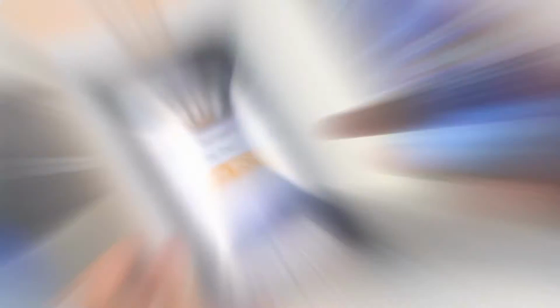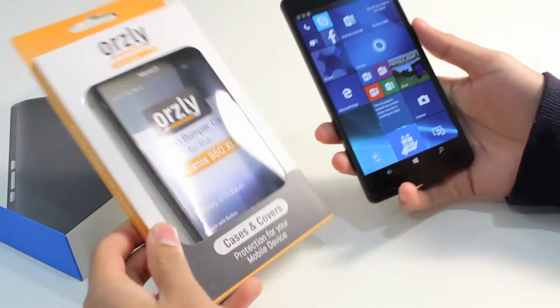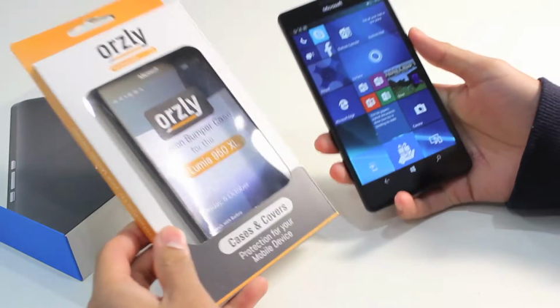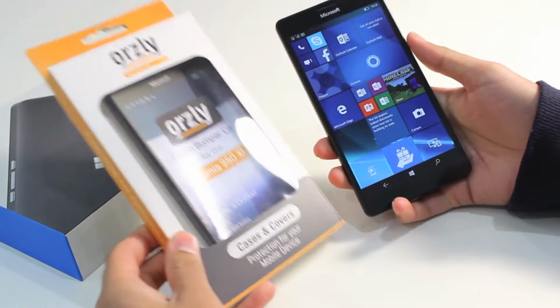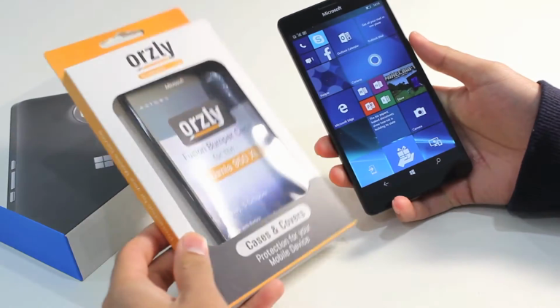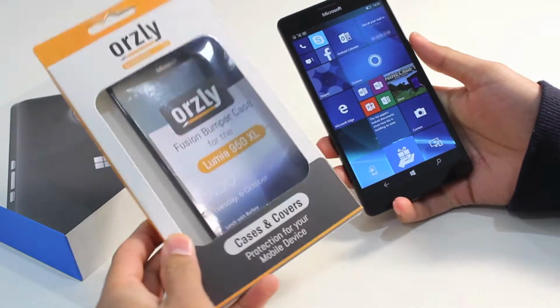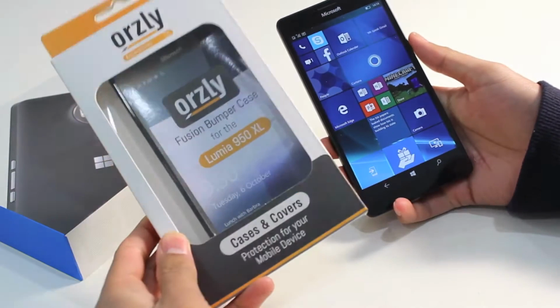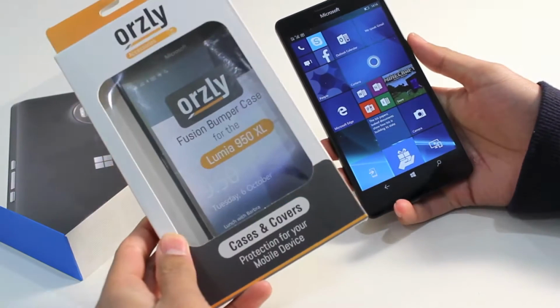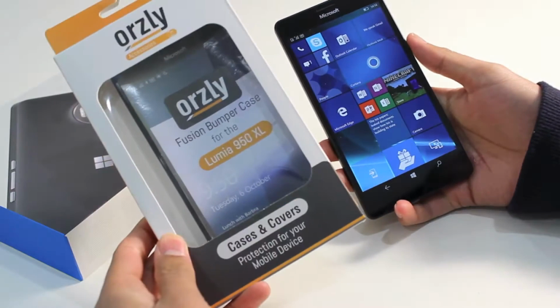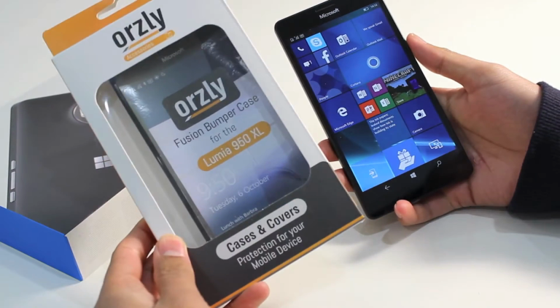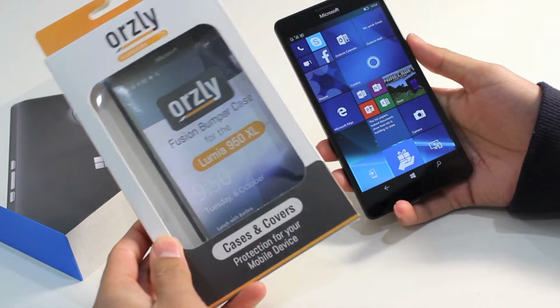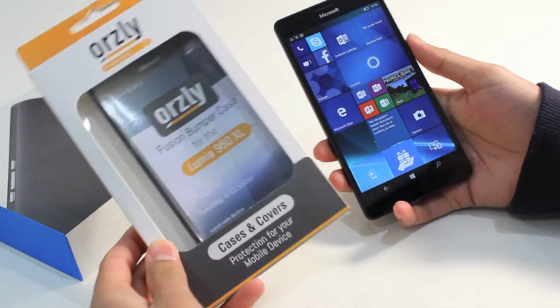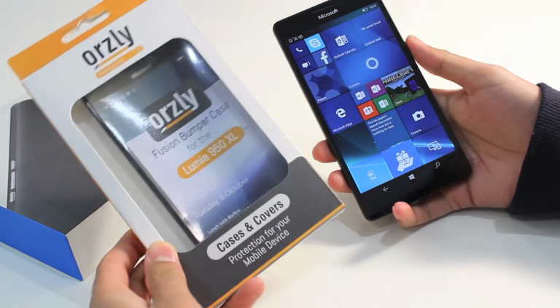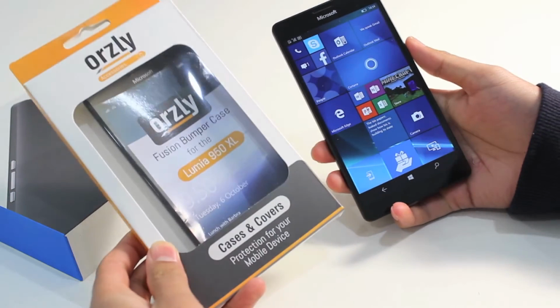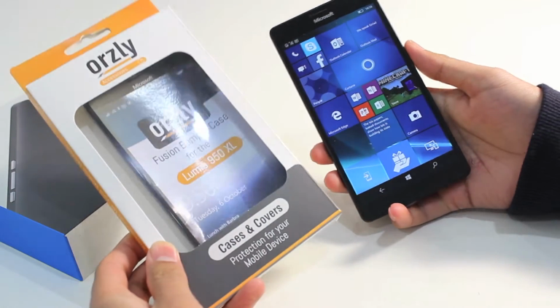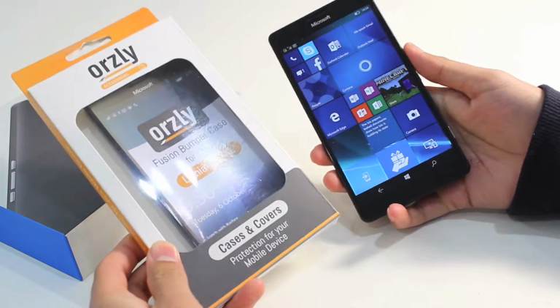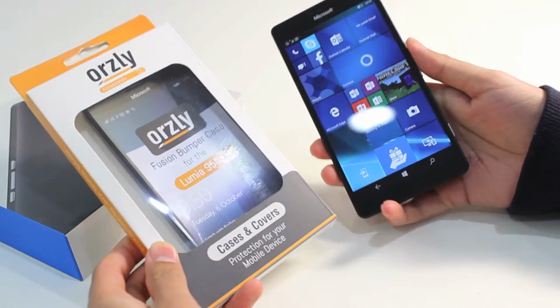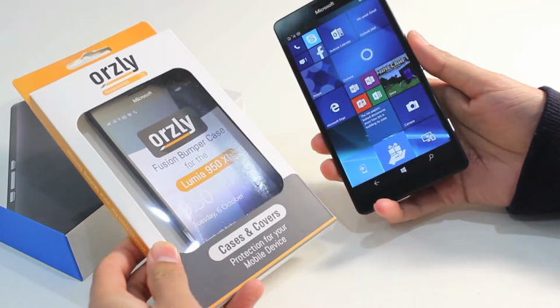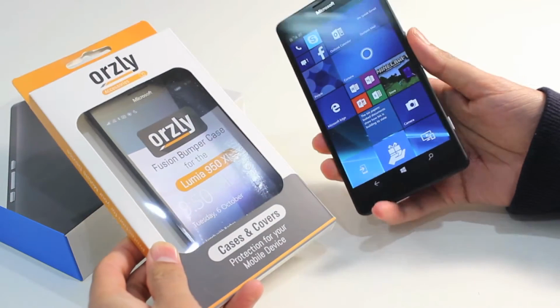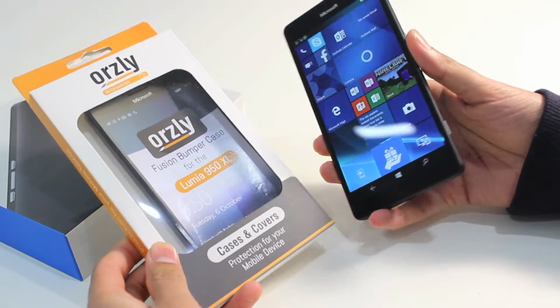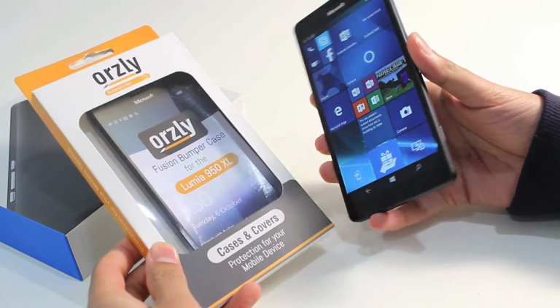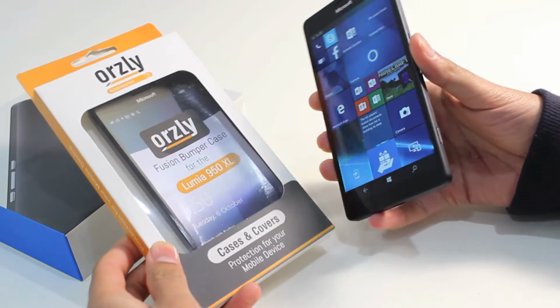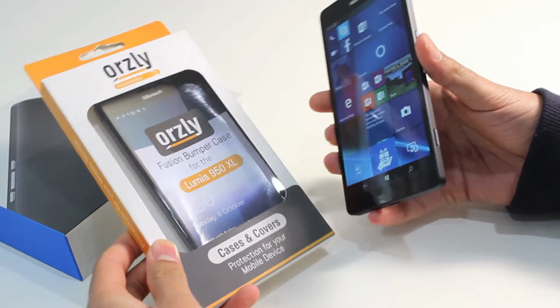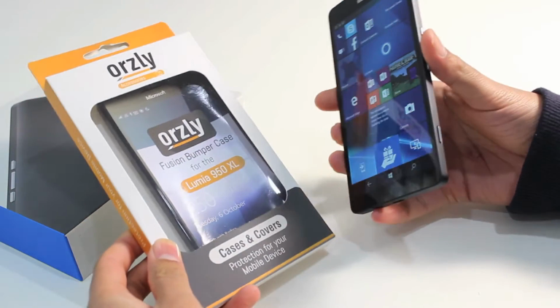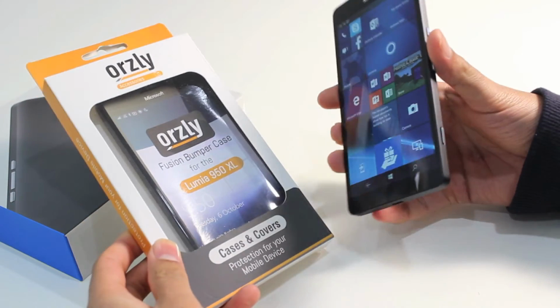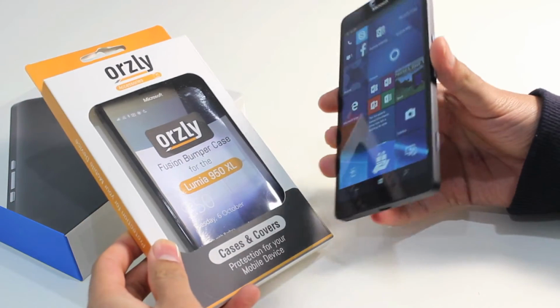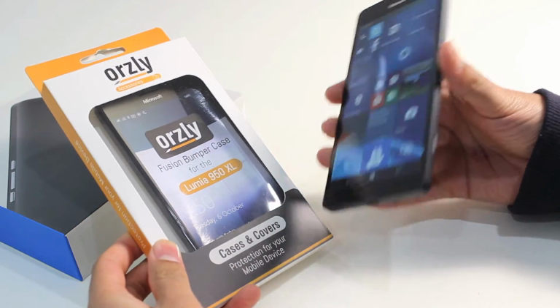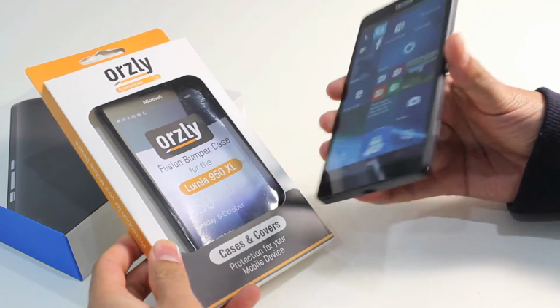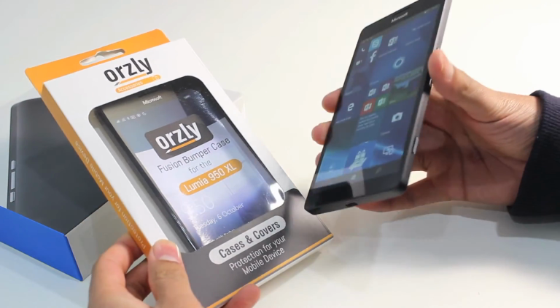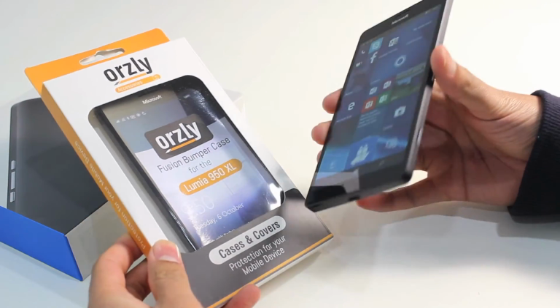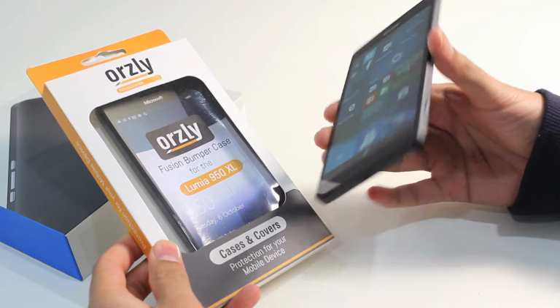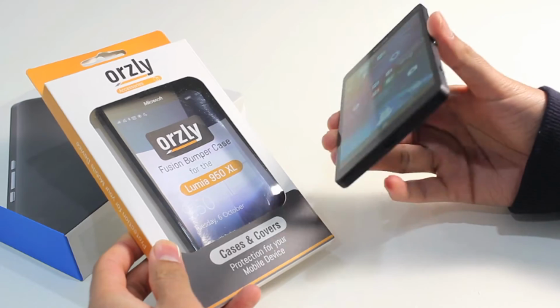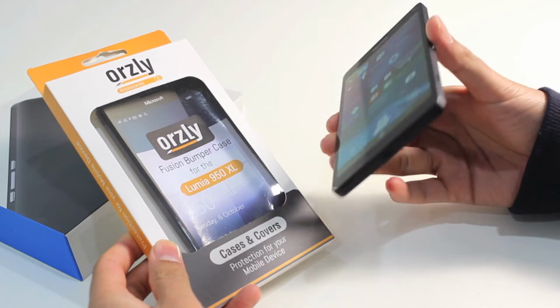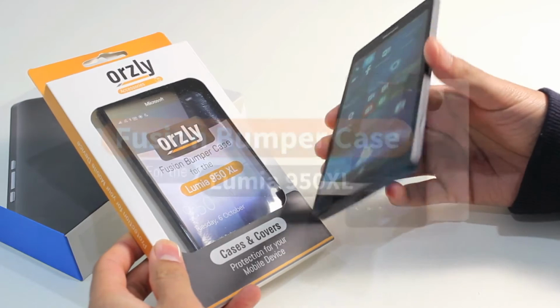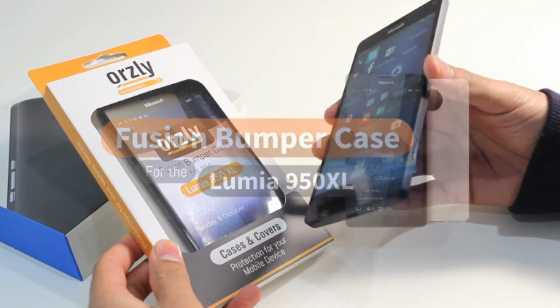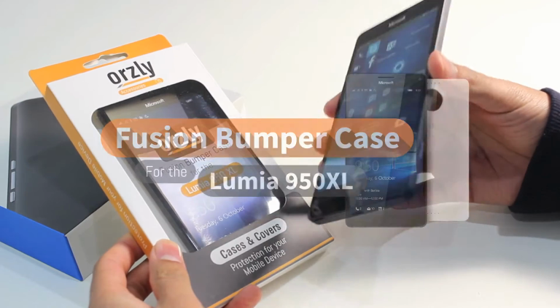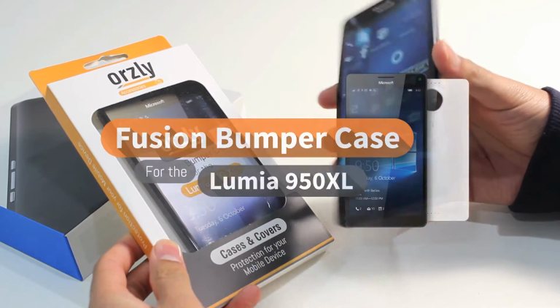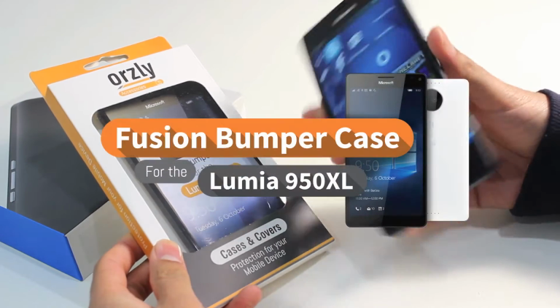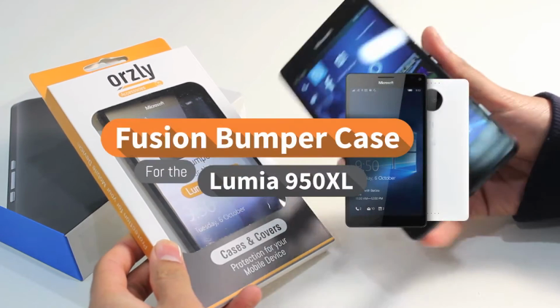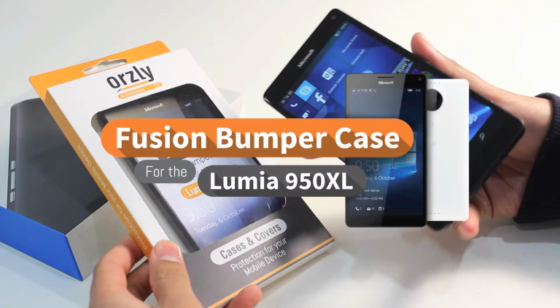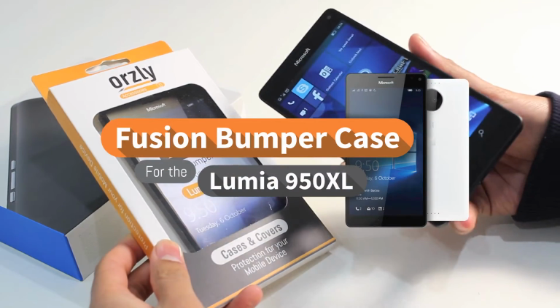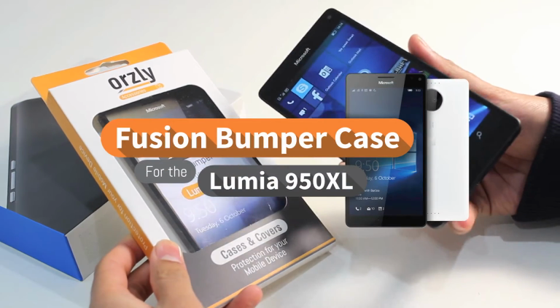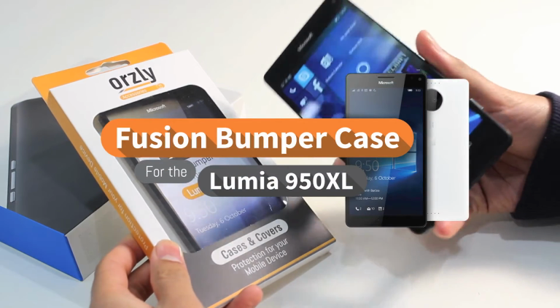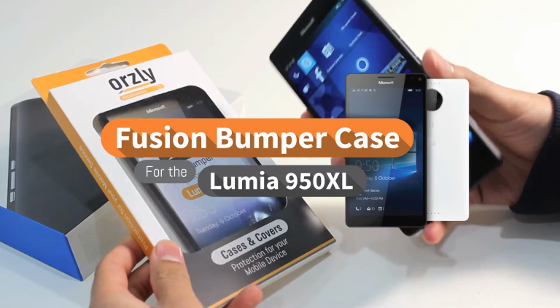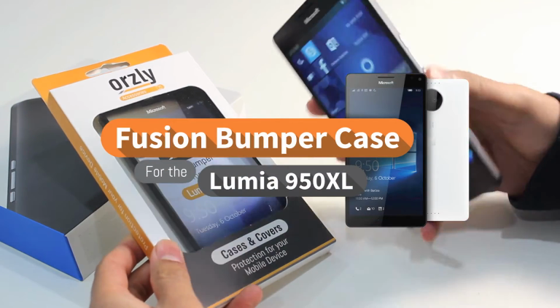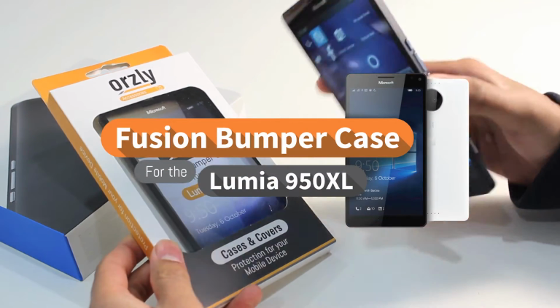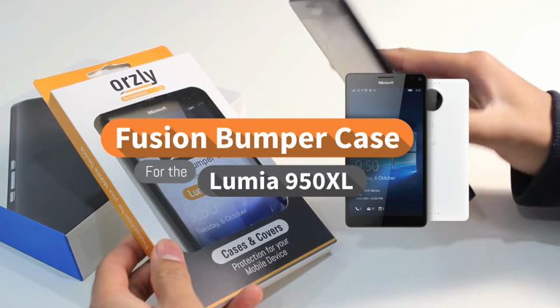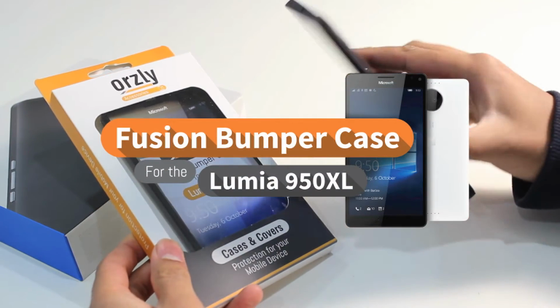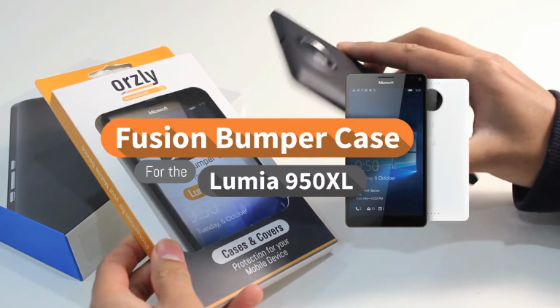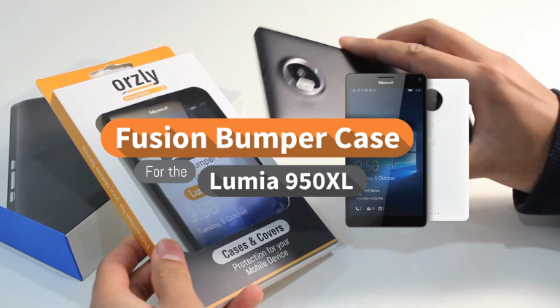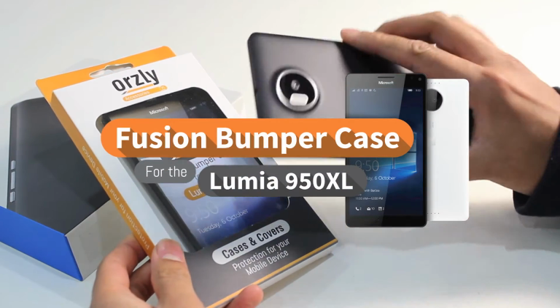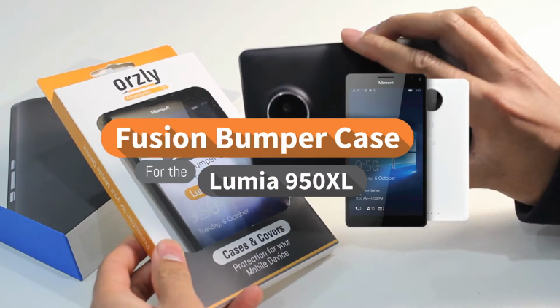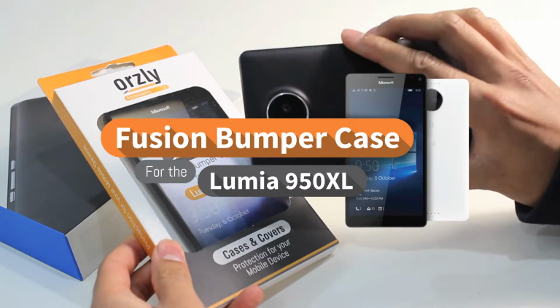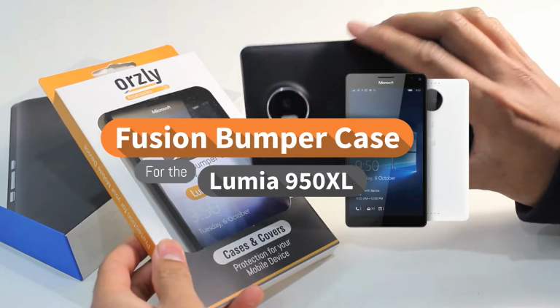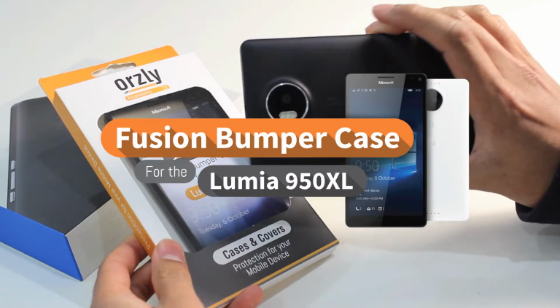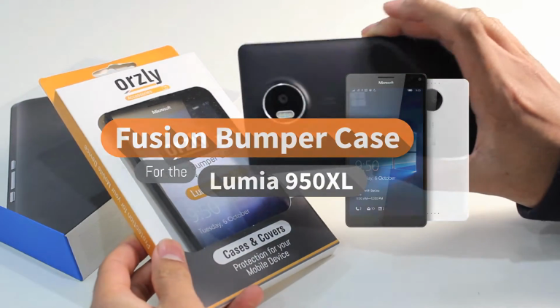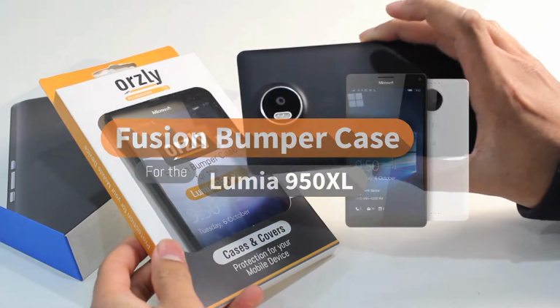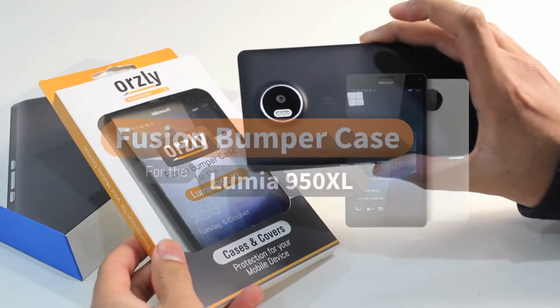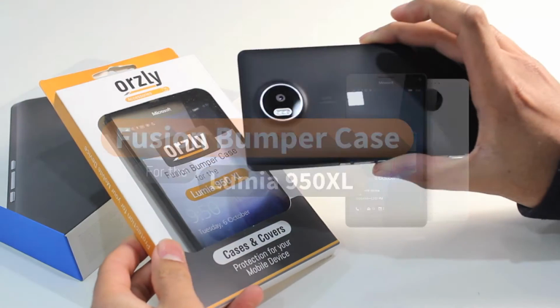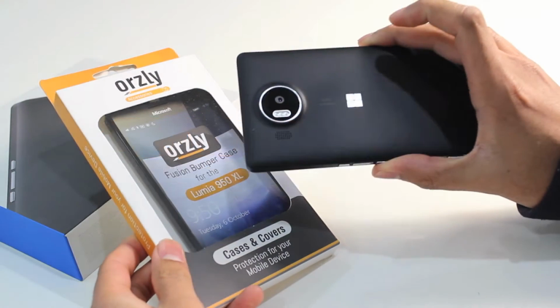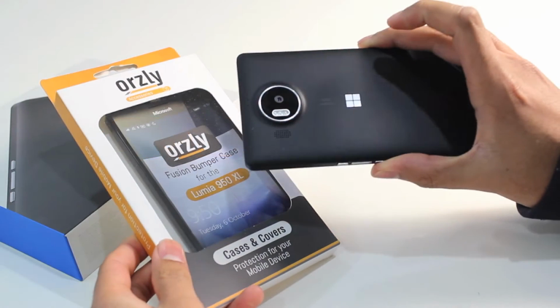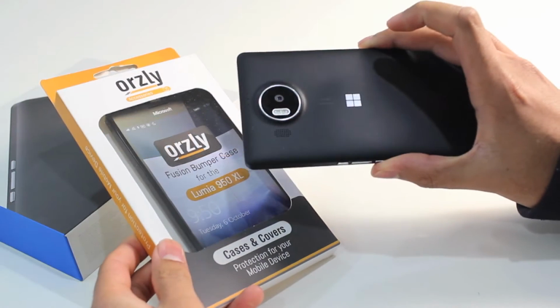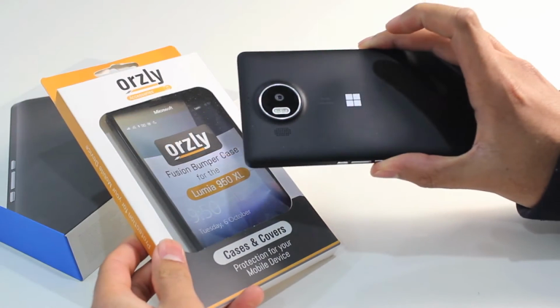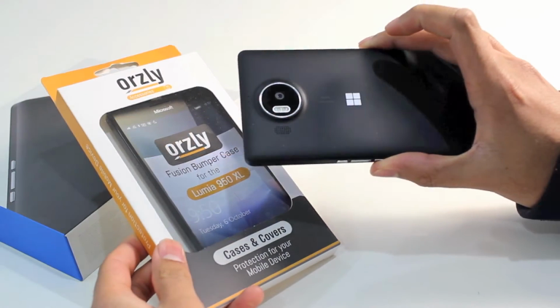Hi everyone, we've got the Aussie Fusion Bump case. In this video, we're going to take a look at it with the brand new Microsoft Lumia 950XL.